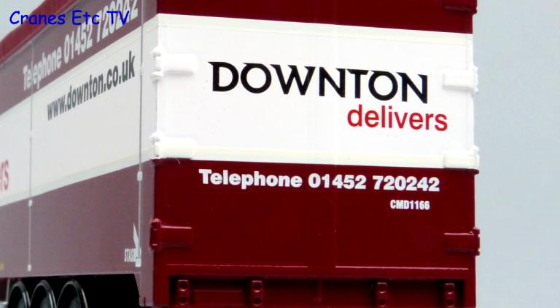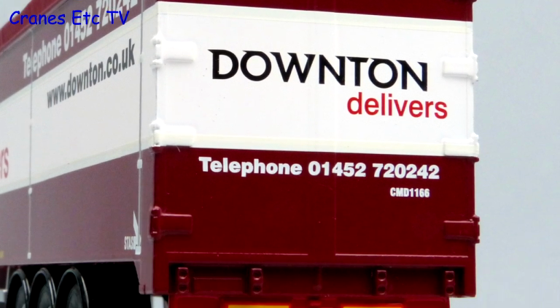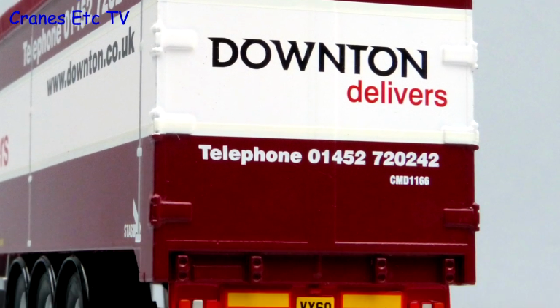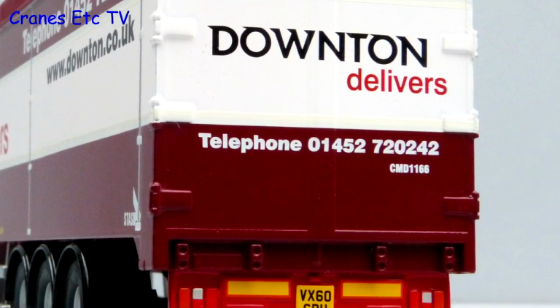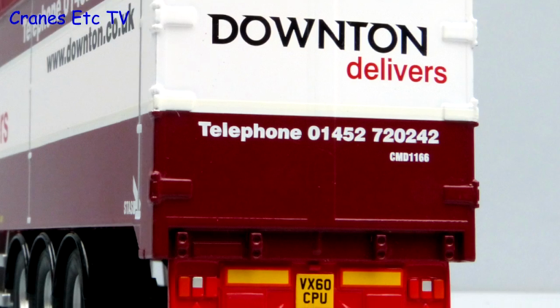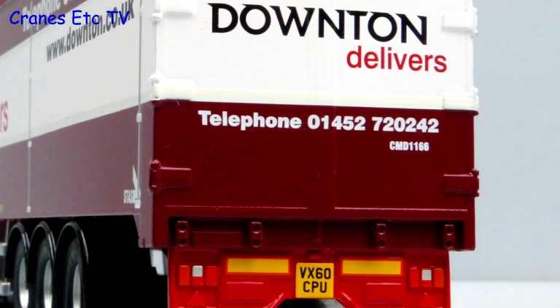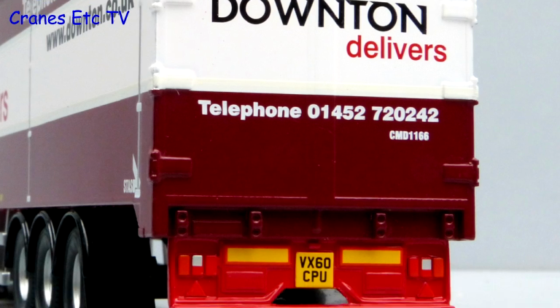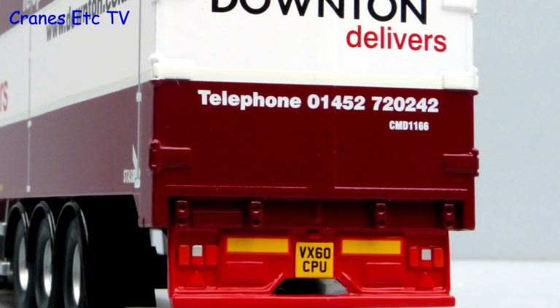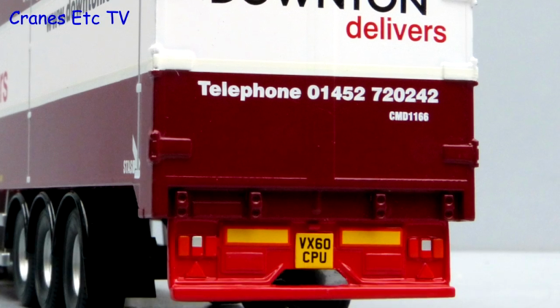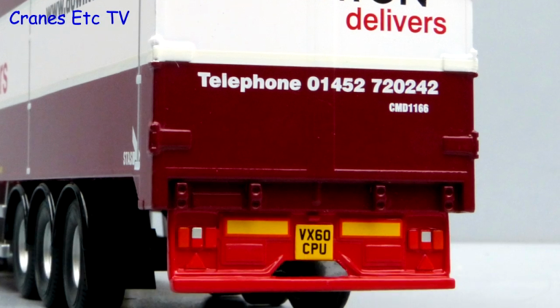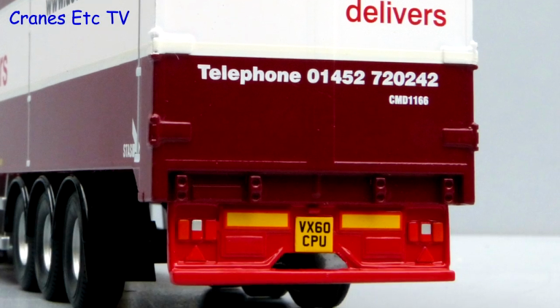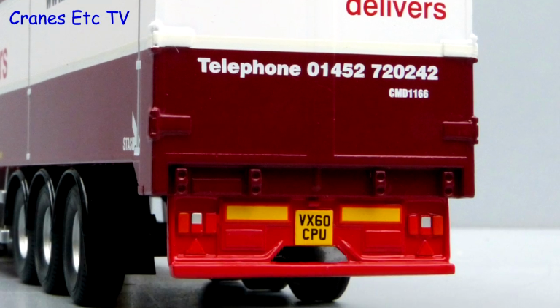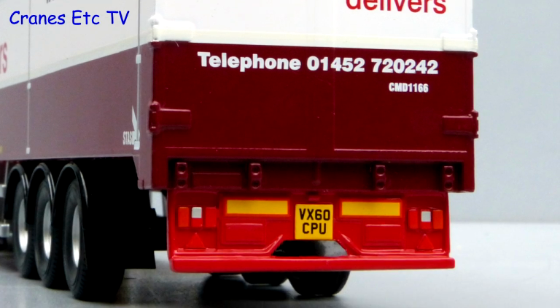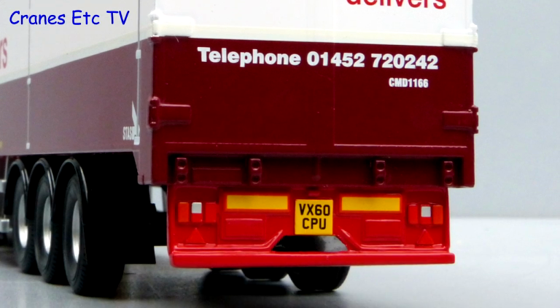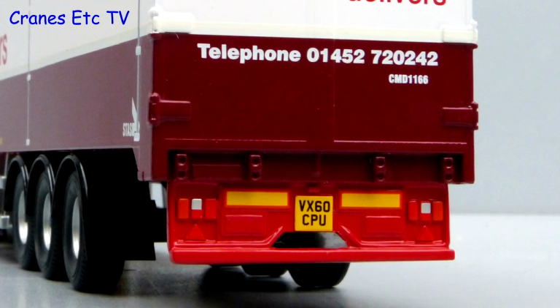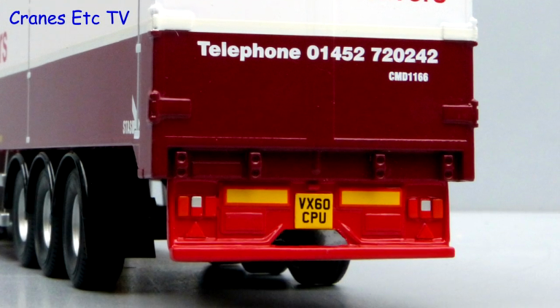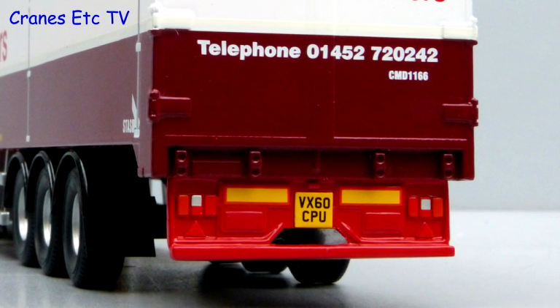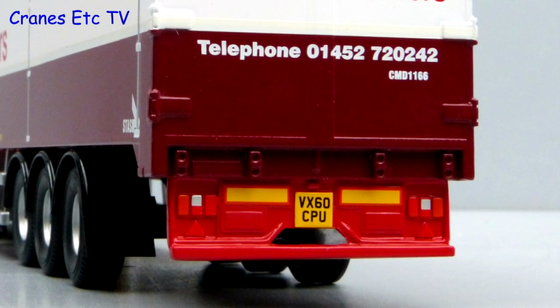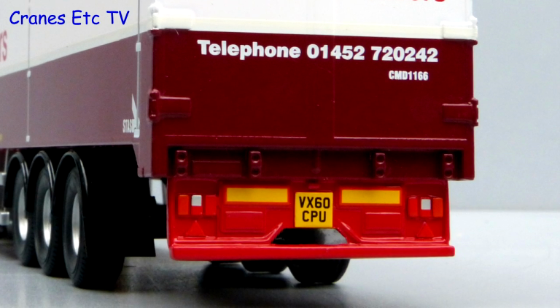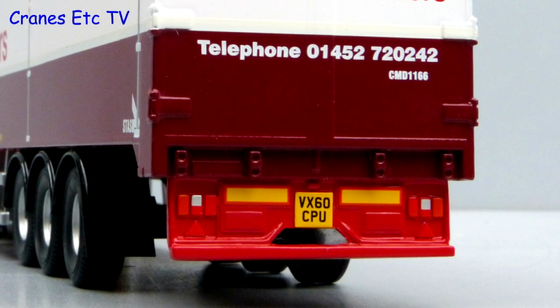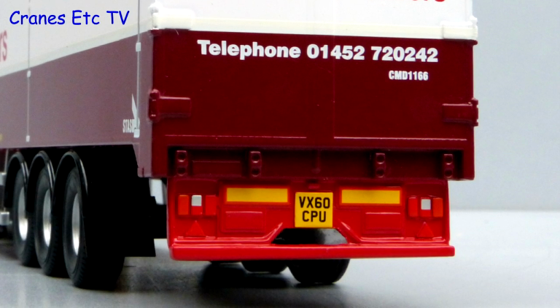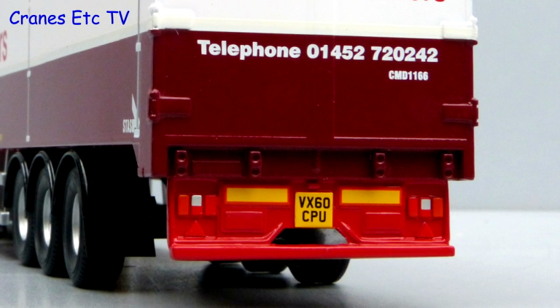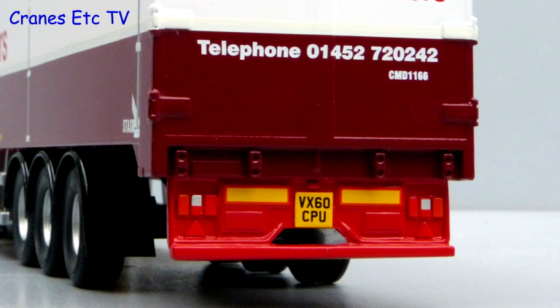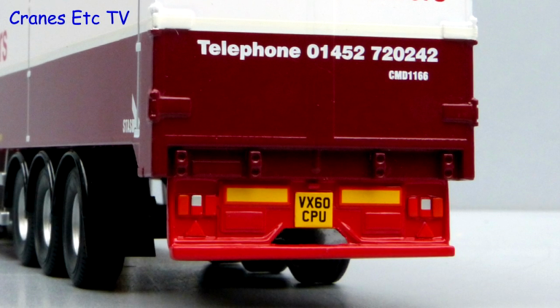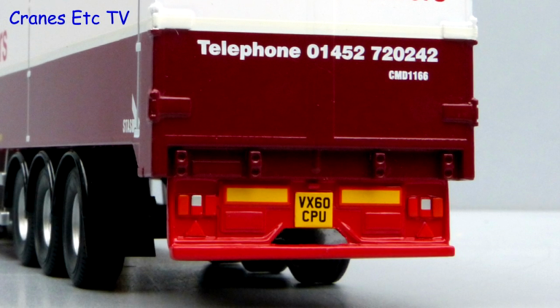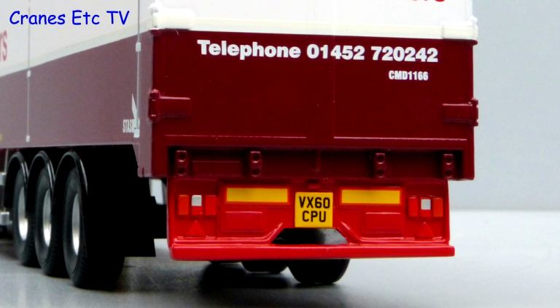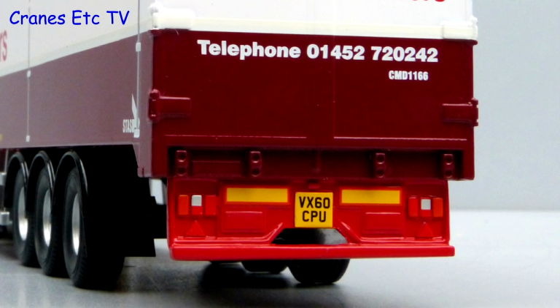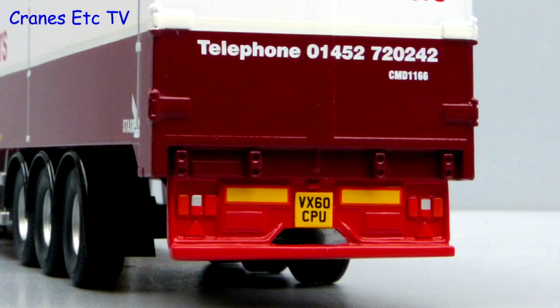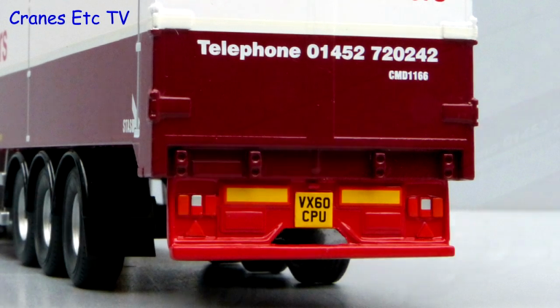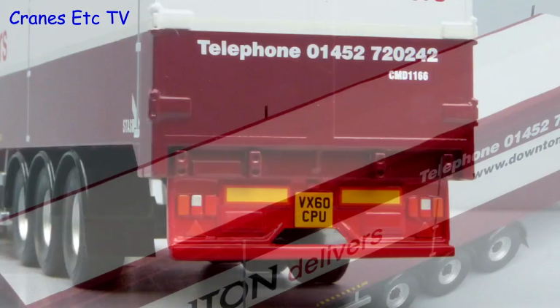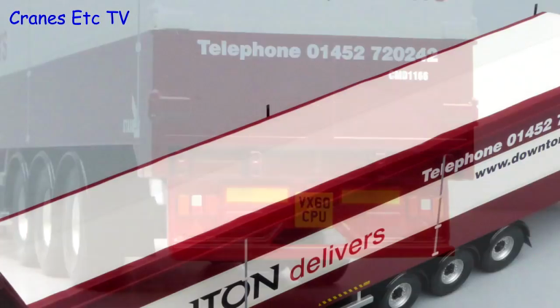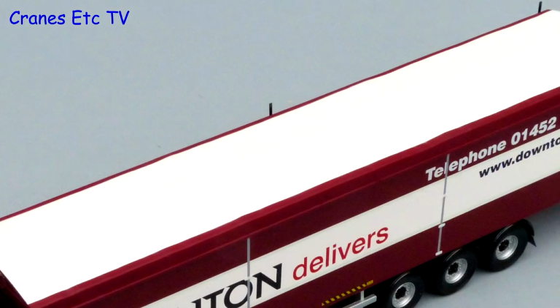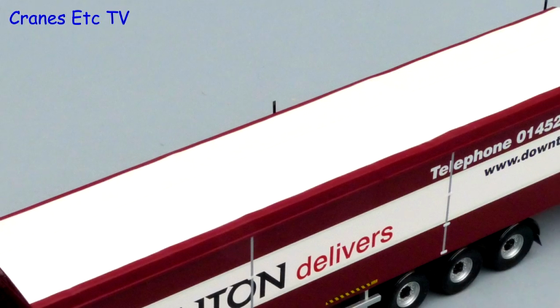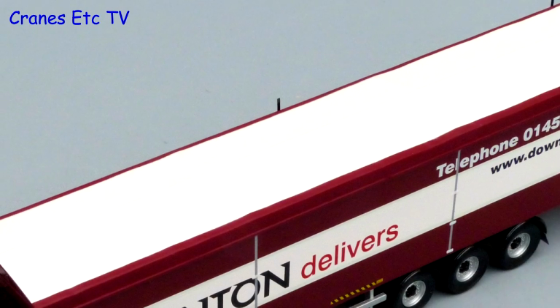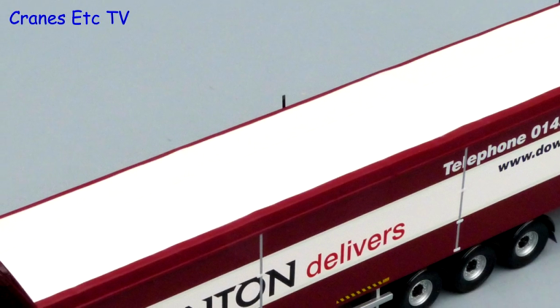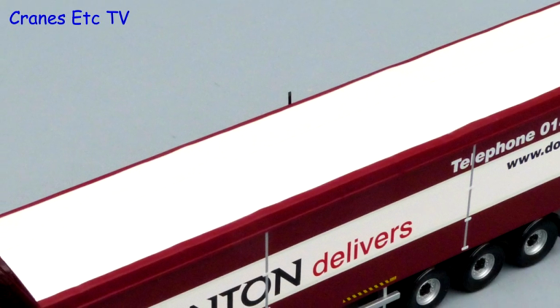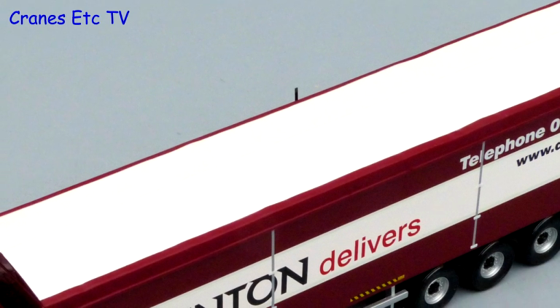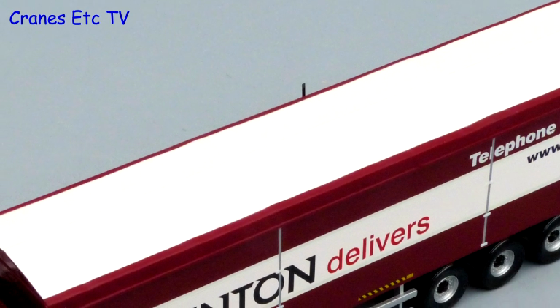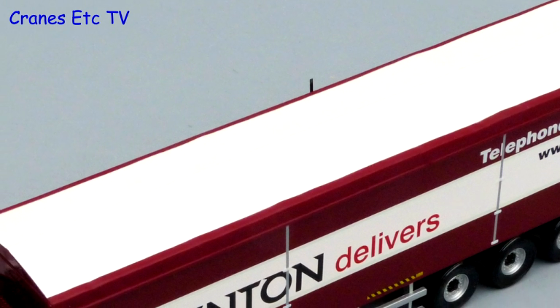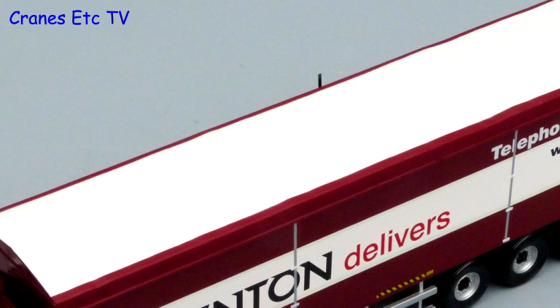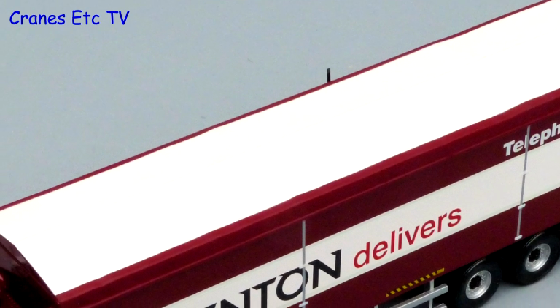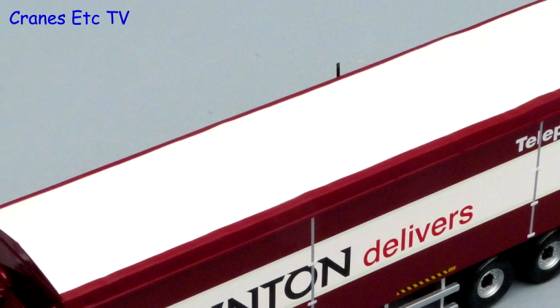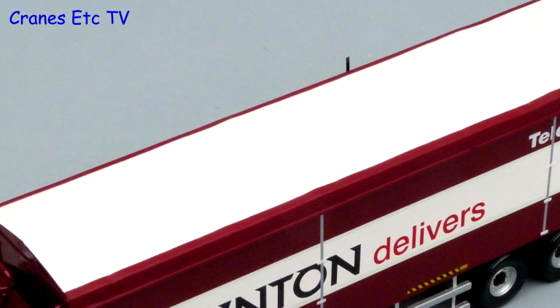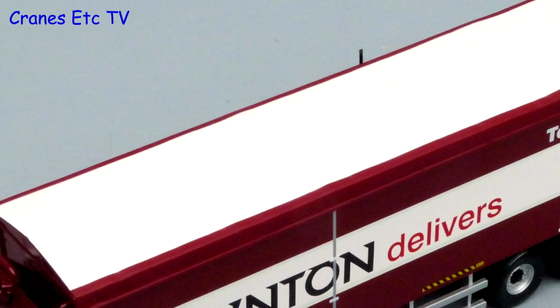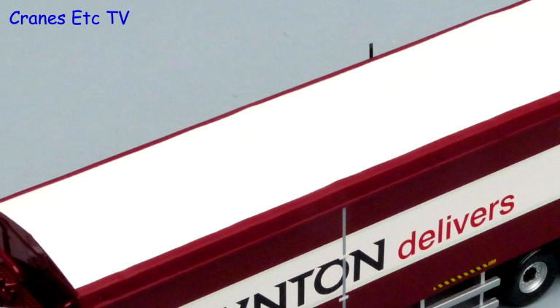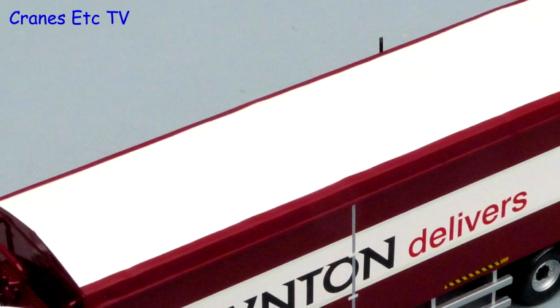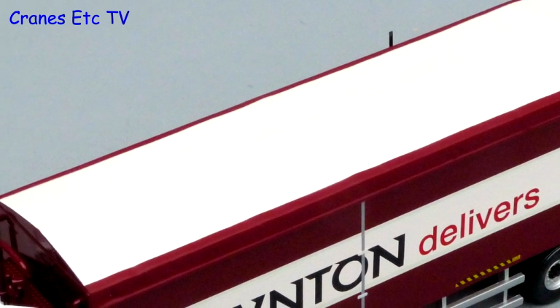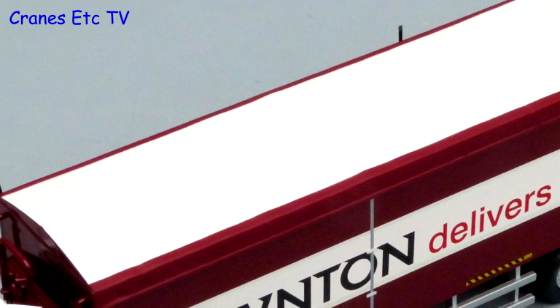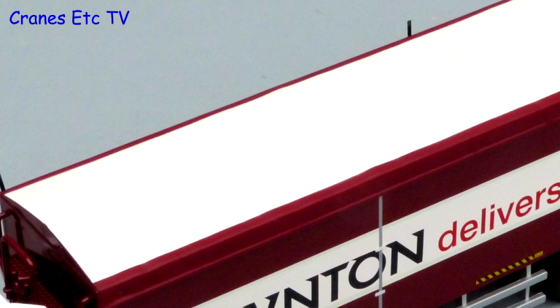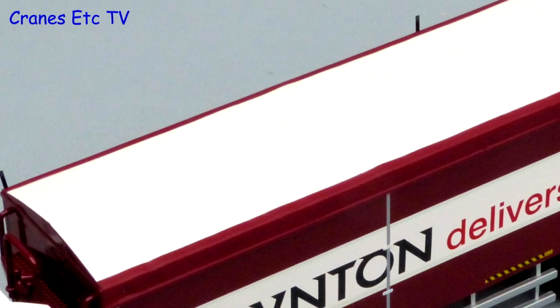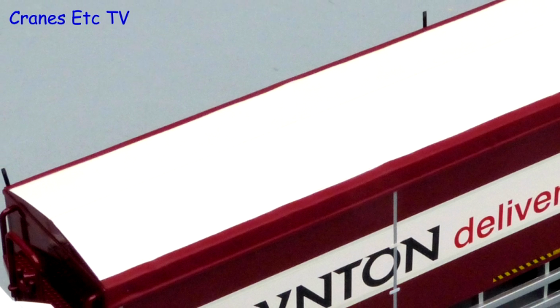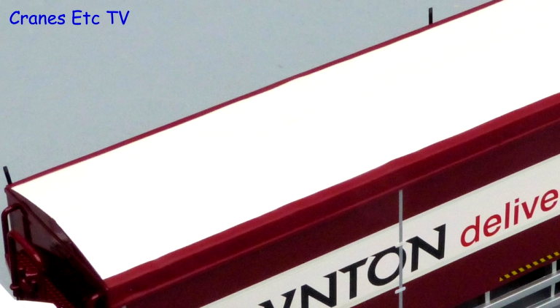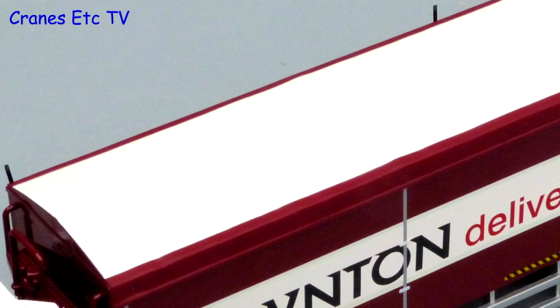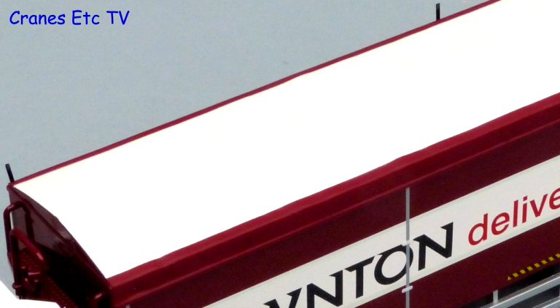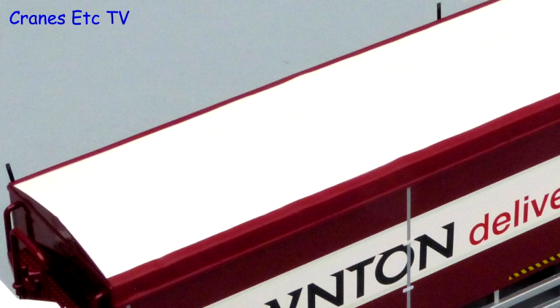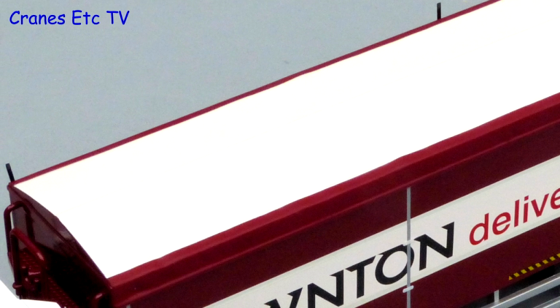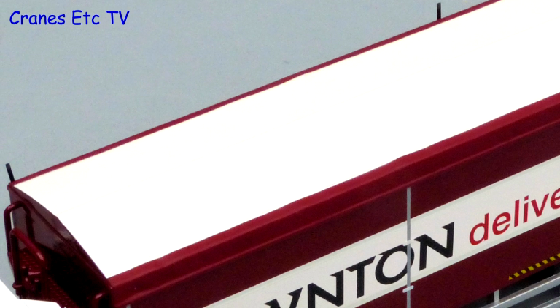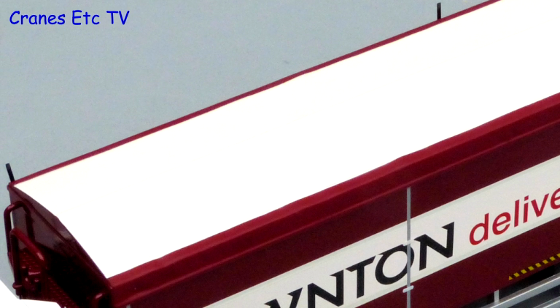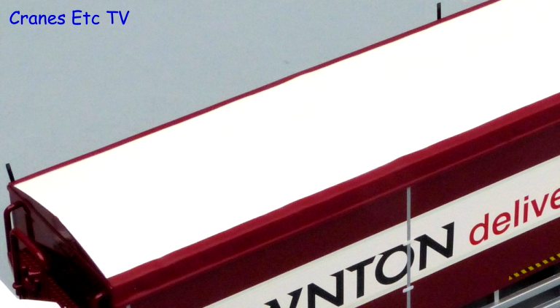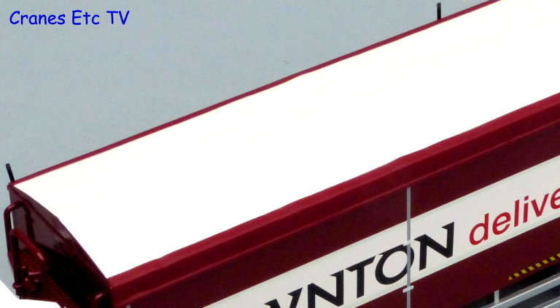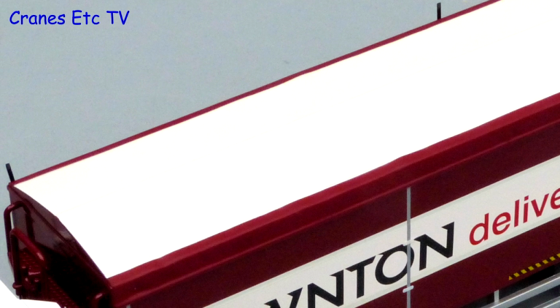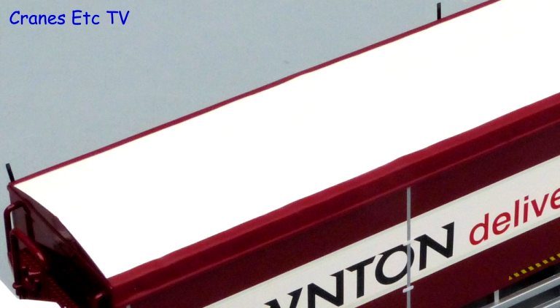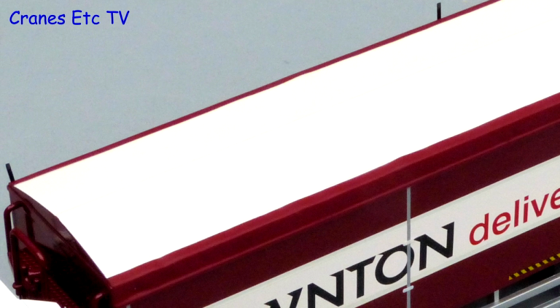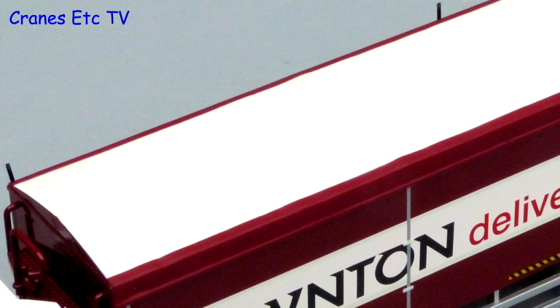The overall impression of the trailer is good because of the very sharp graphics. Up on top the tarpaulin is also plastic and it's got some subtle texturing.